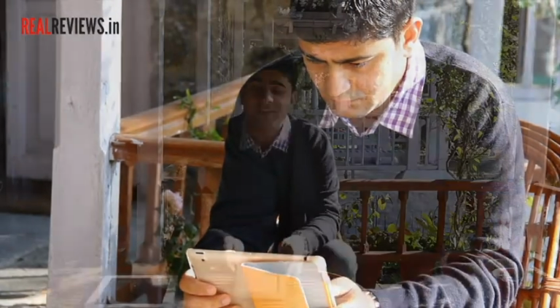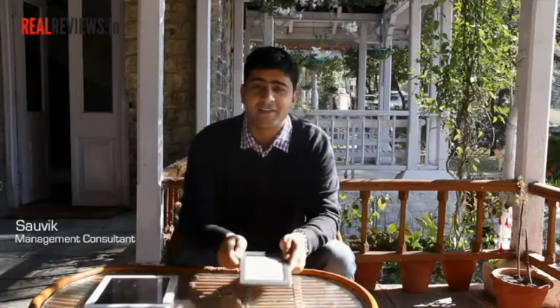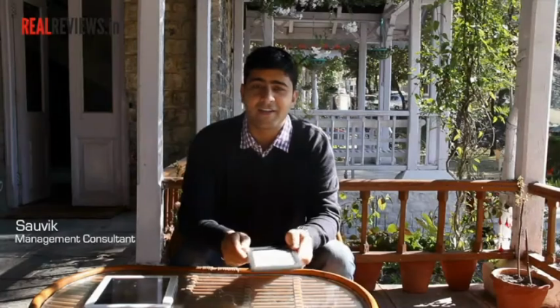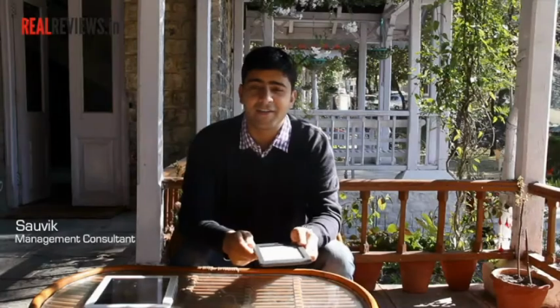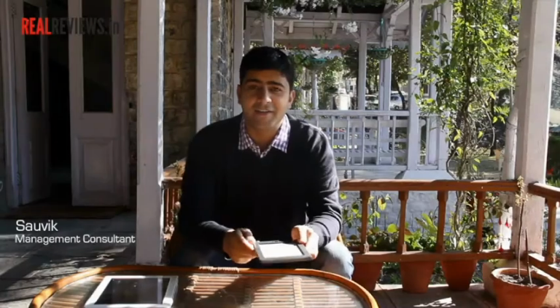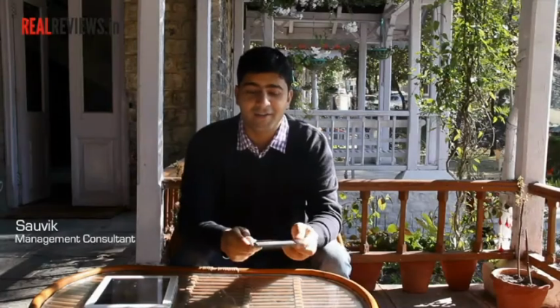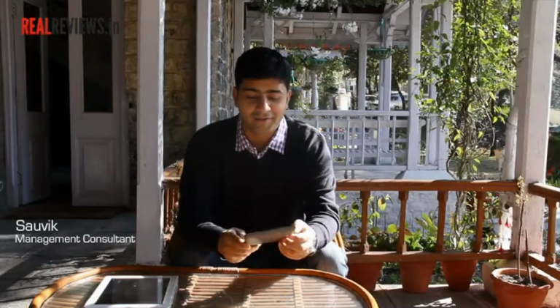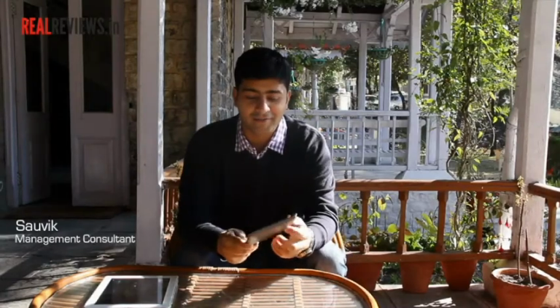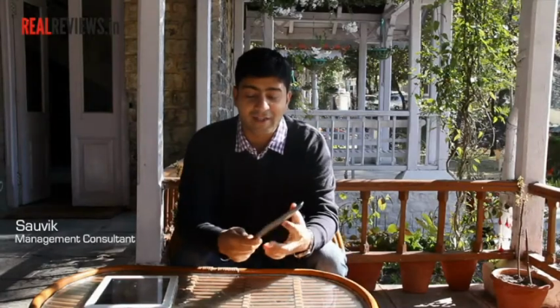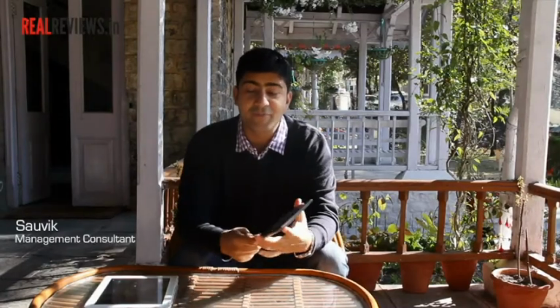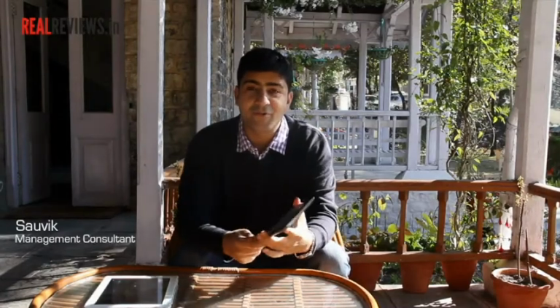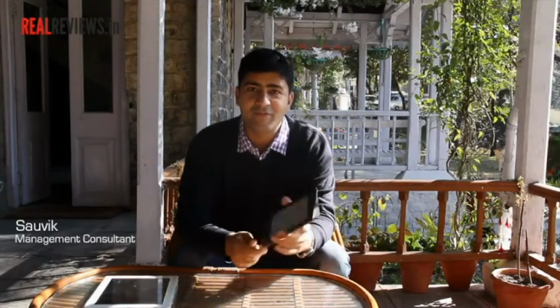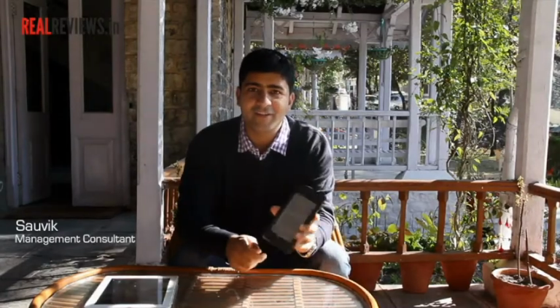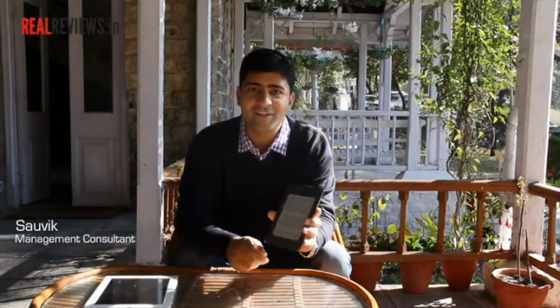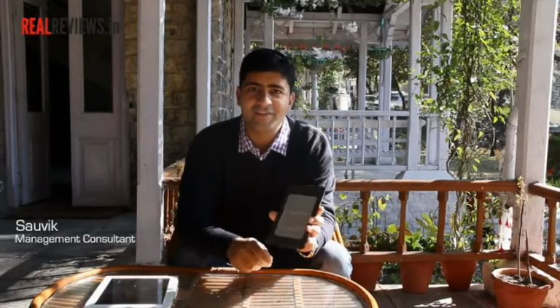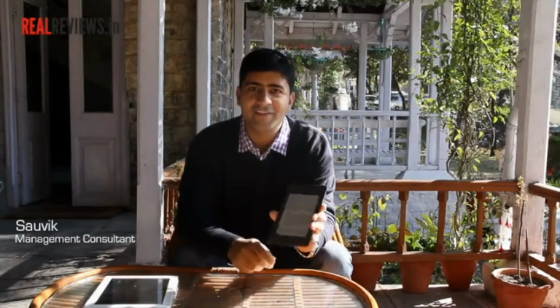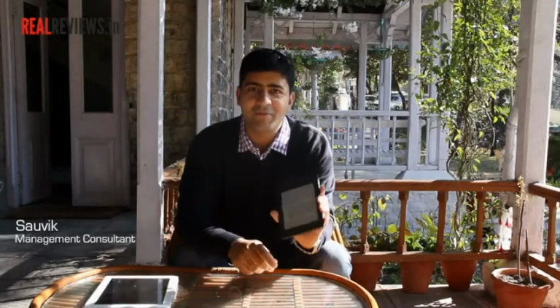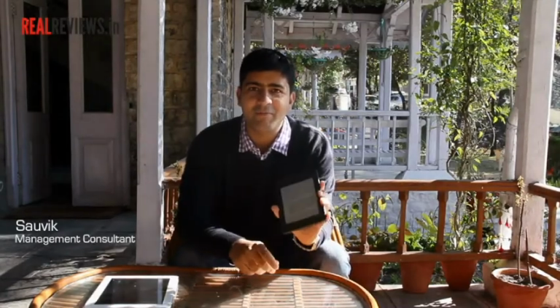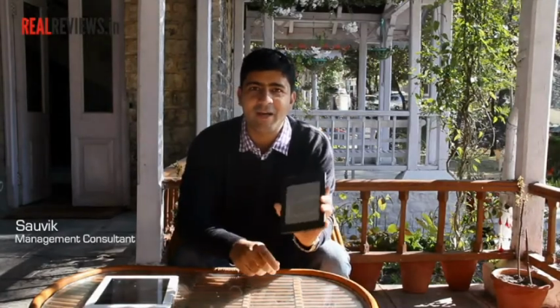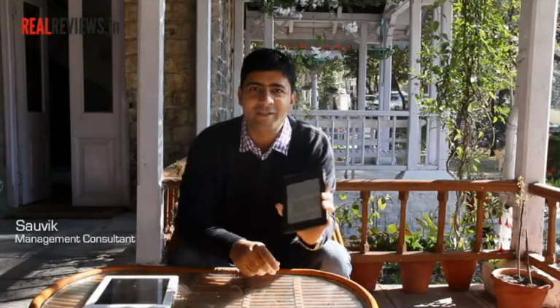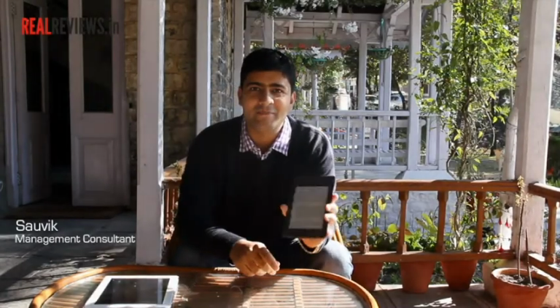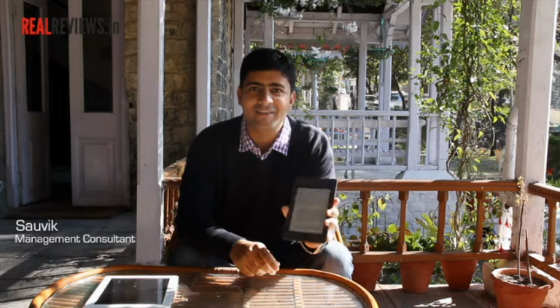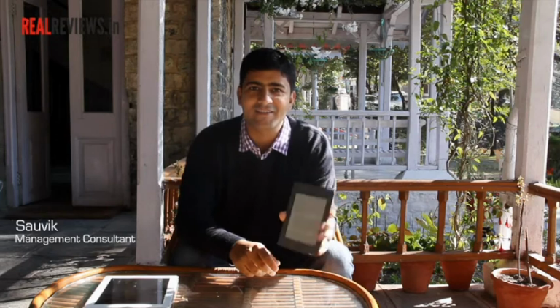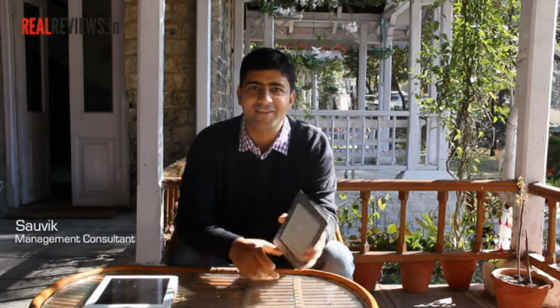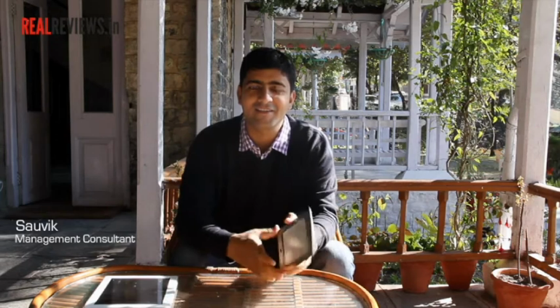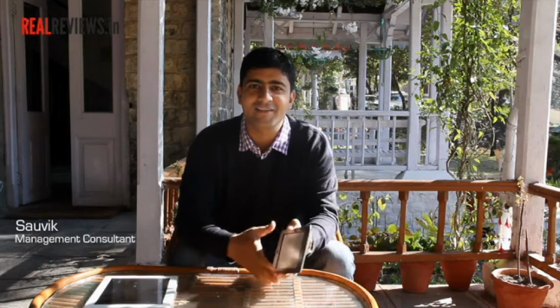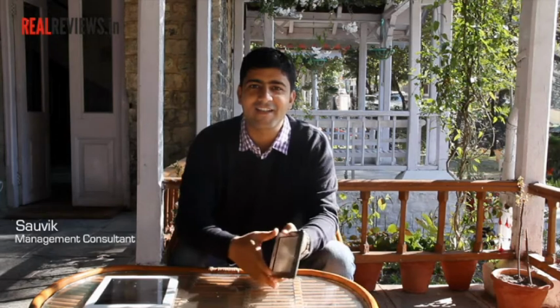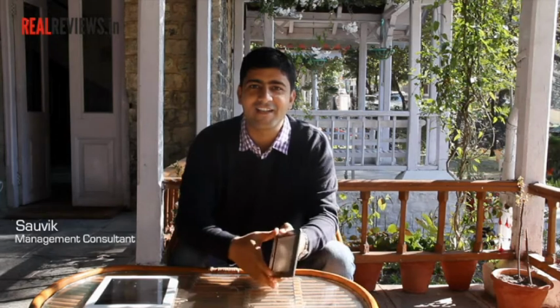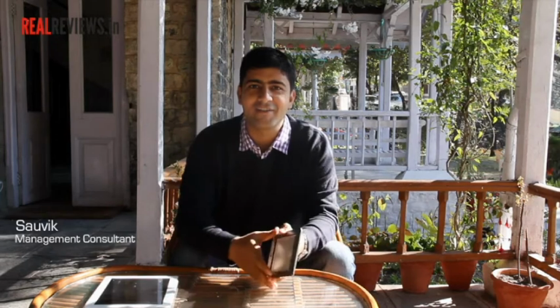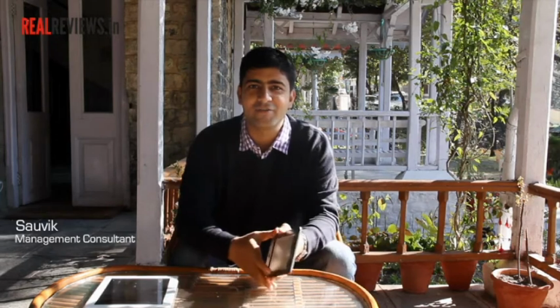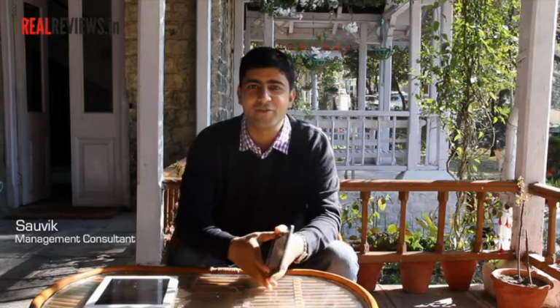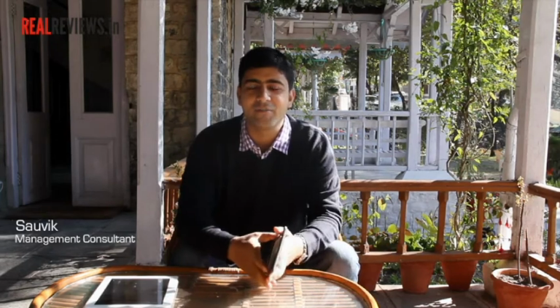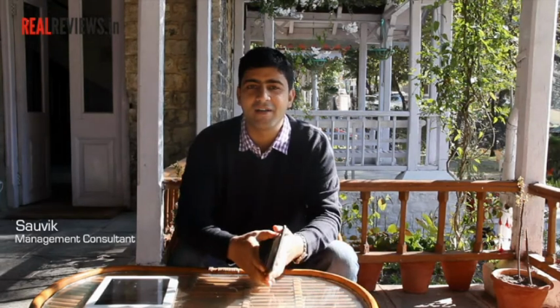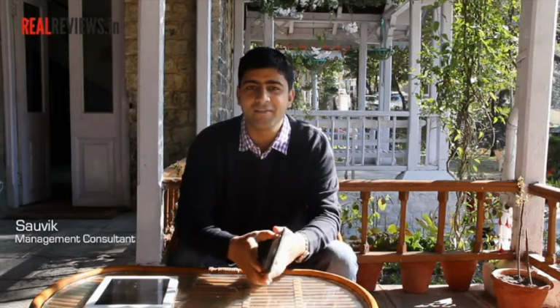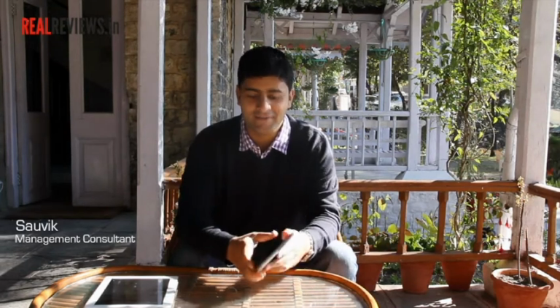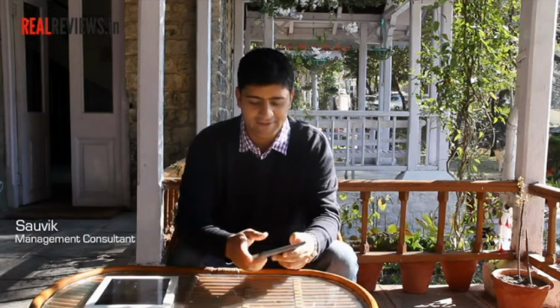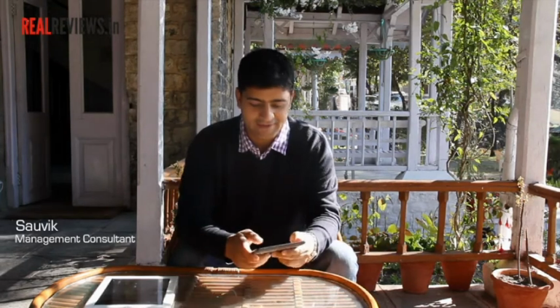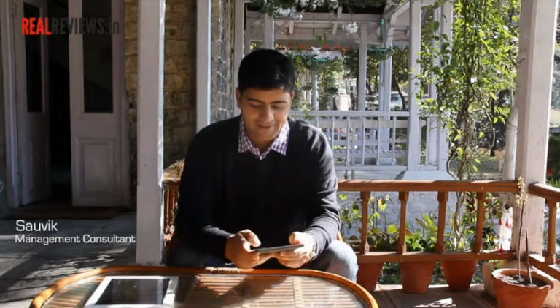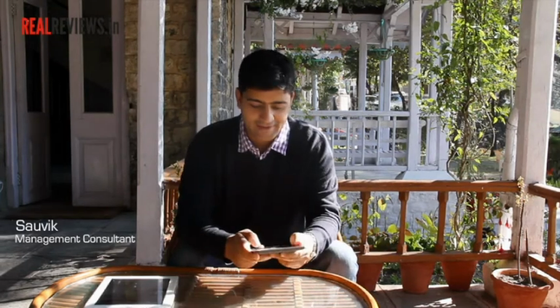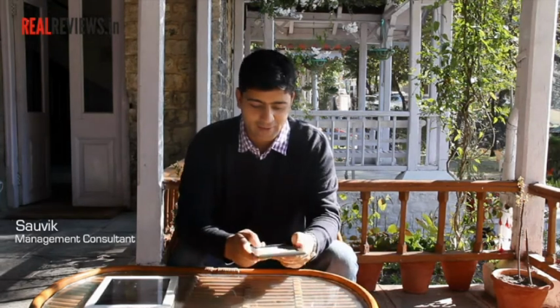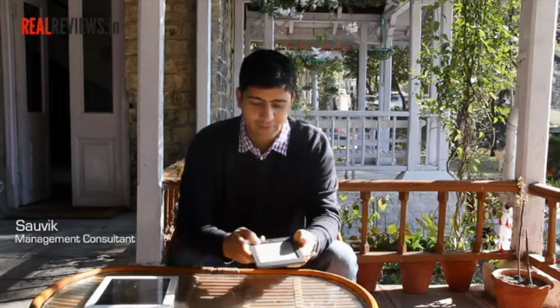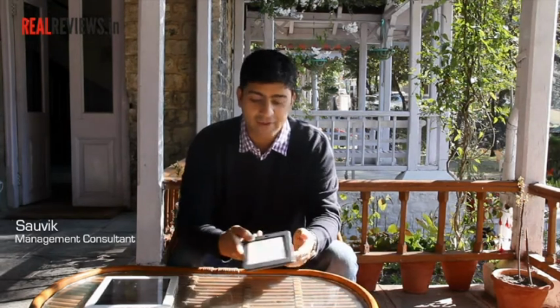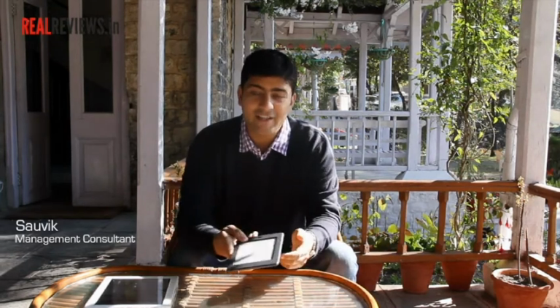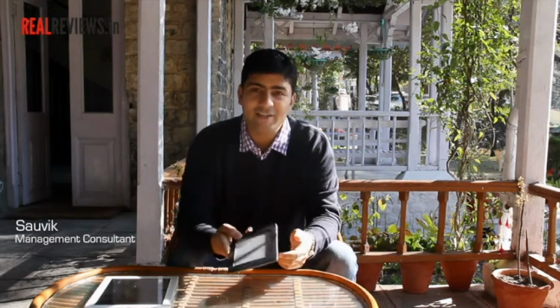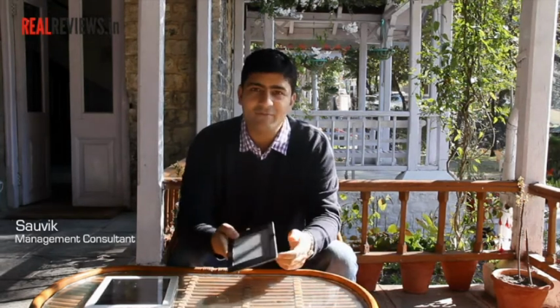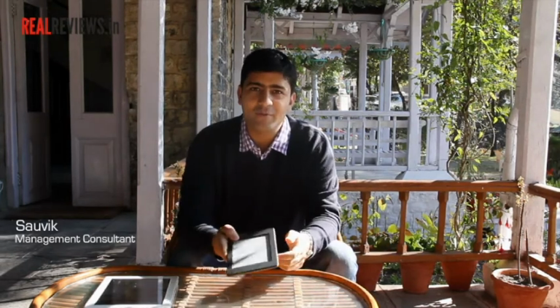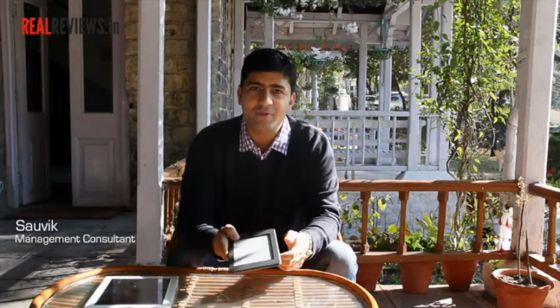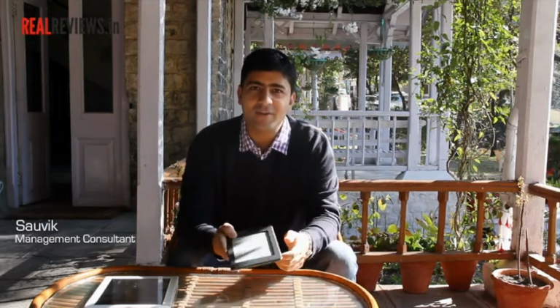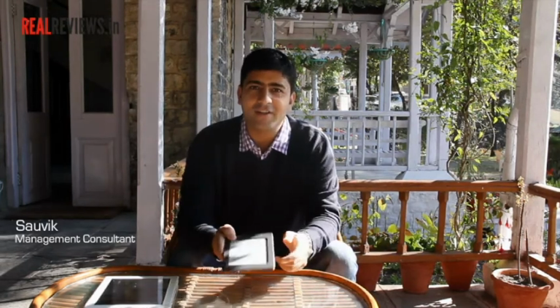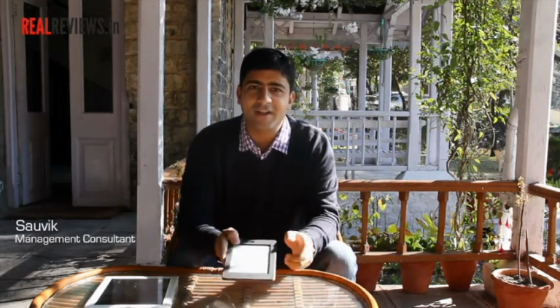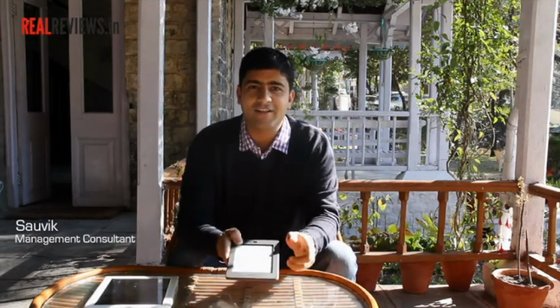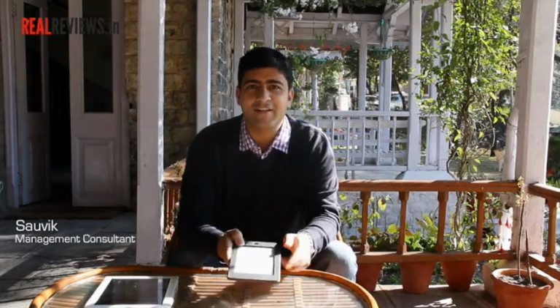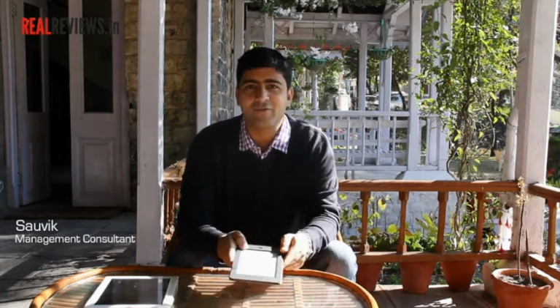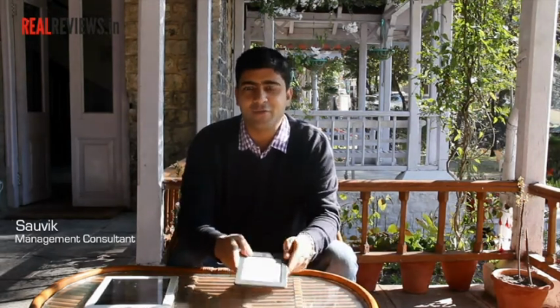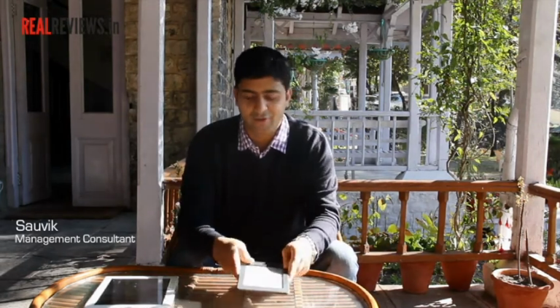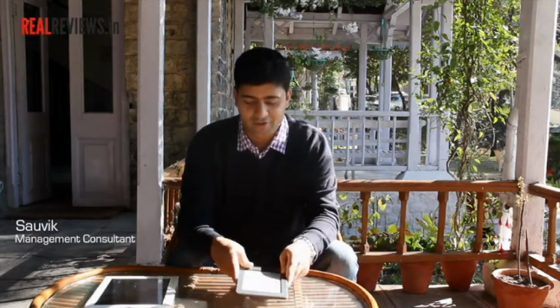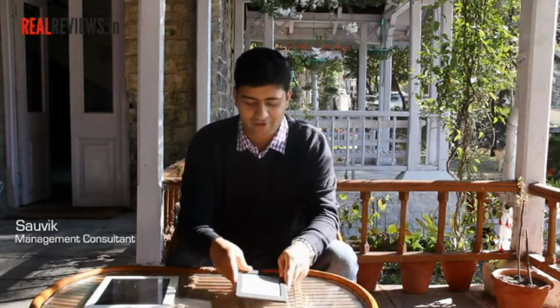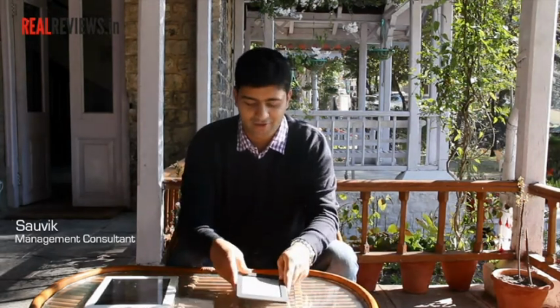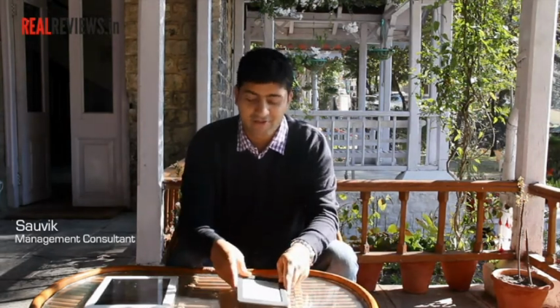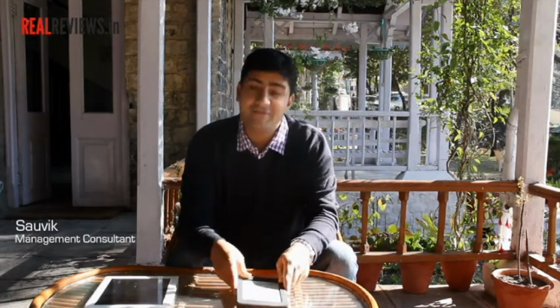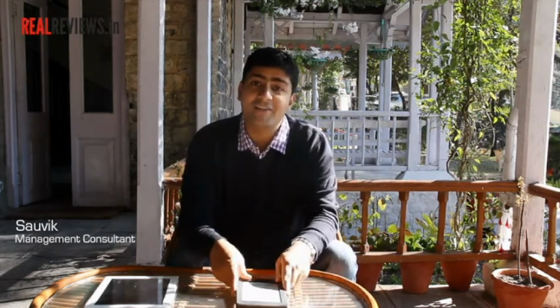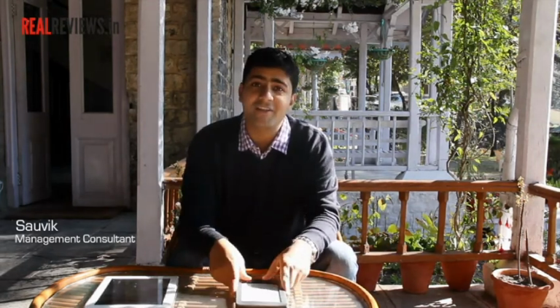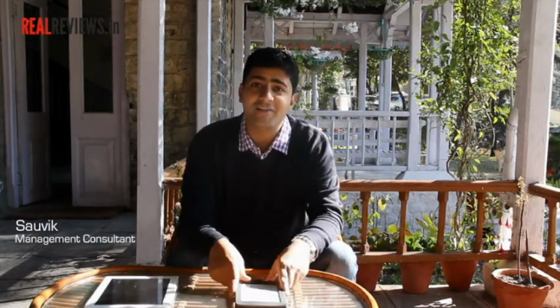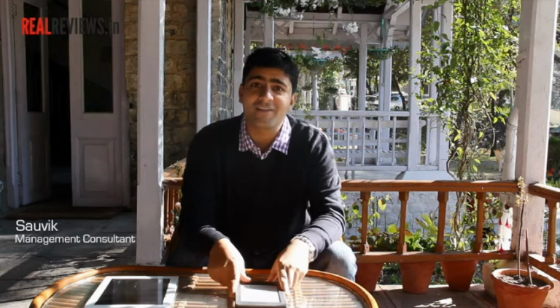Hi, I'm Sovik. I'm a management consultant. I live in Dubai. With the nature of my work, I travel a lot across different countries.